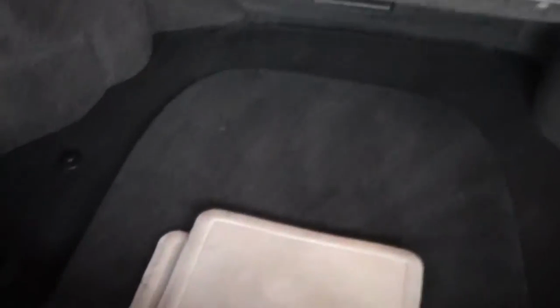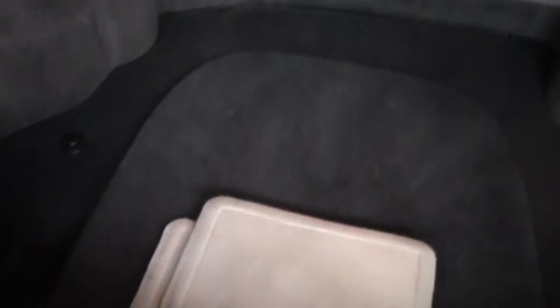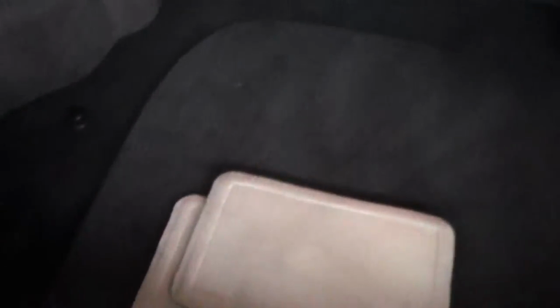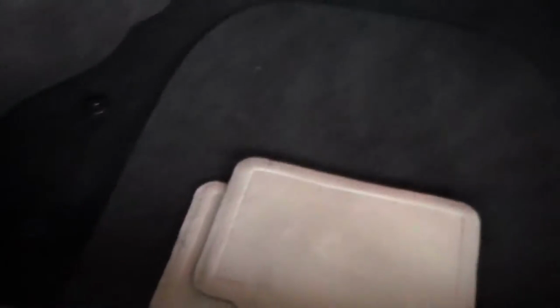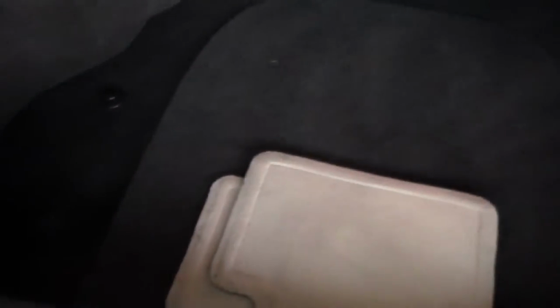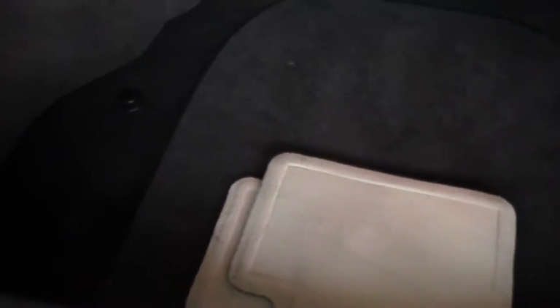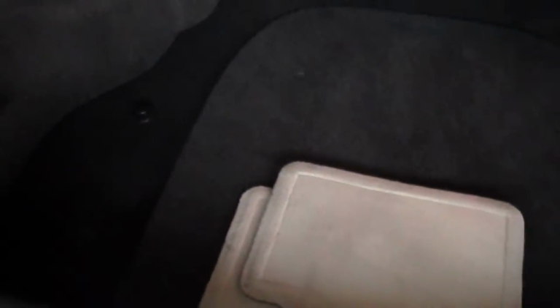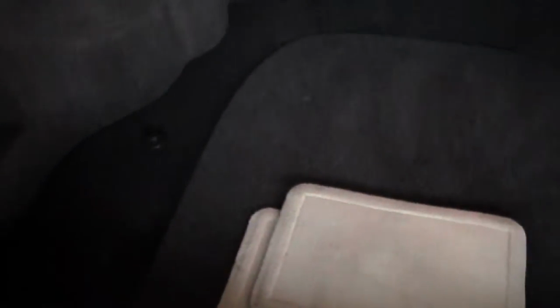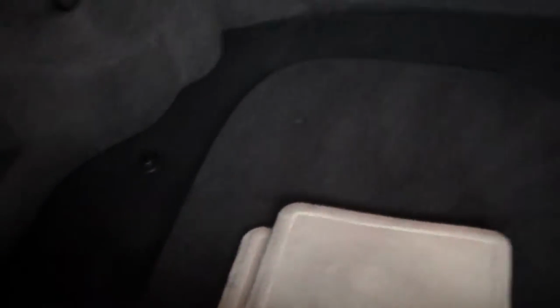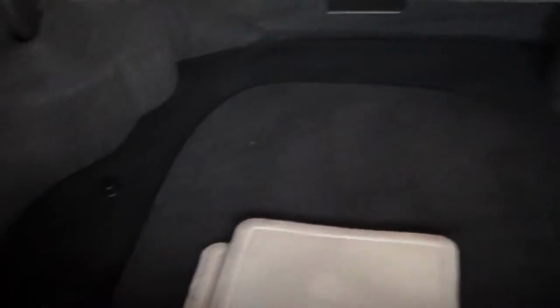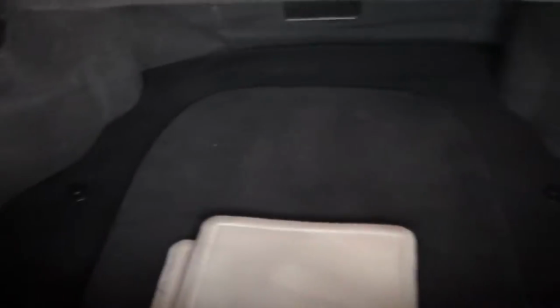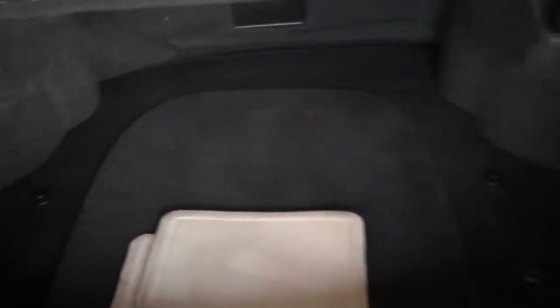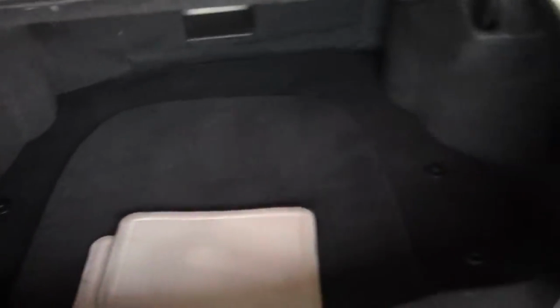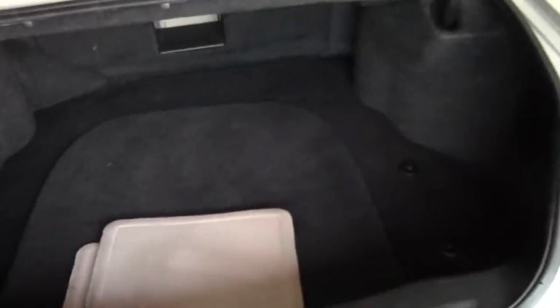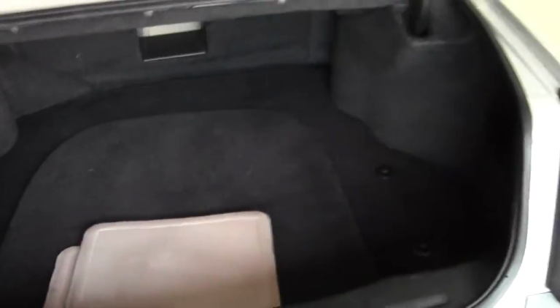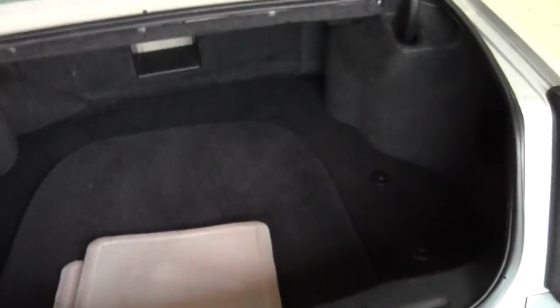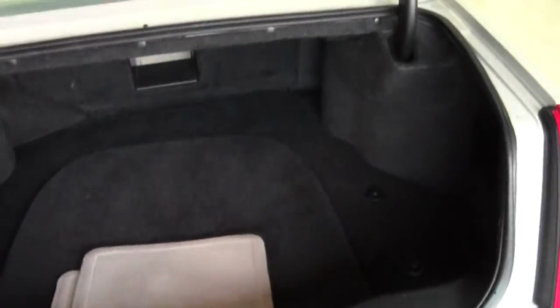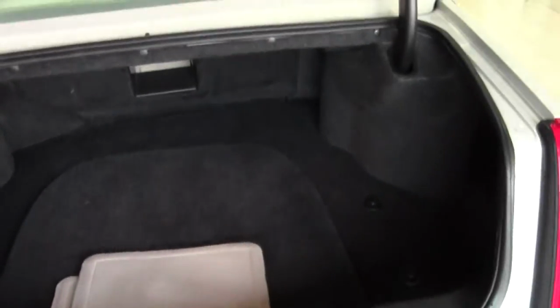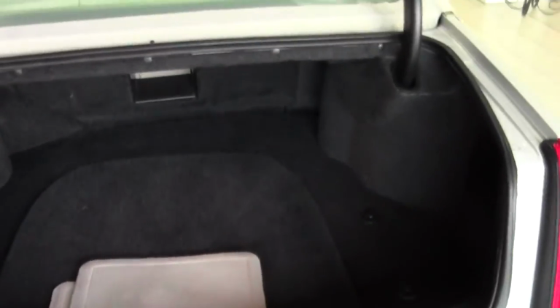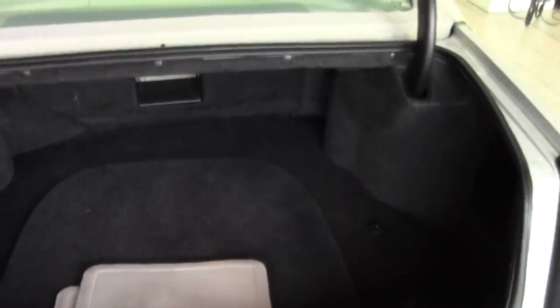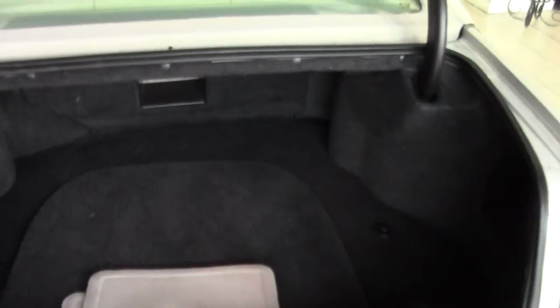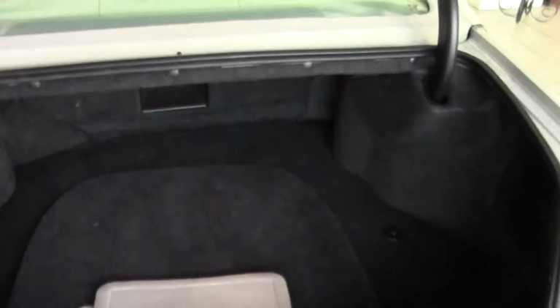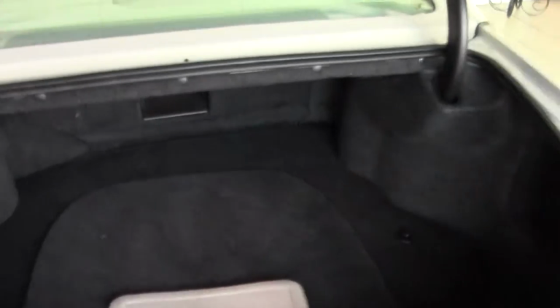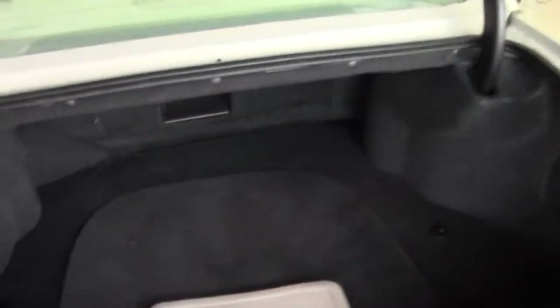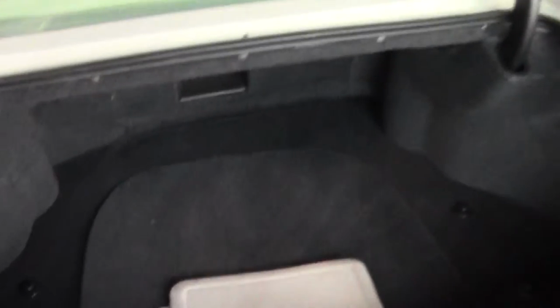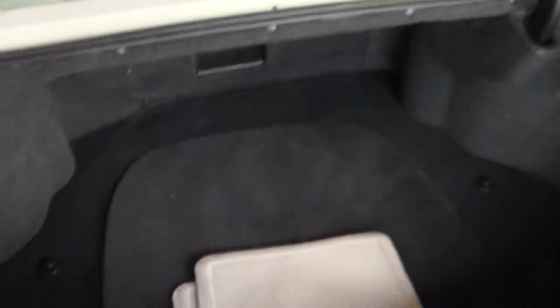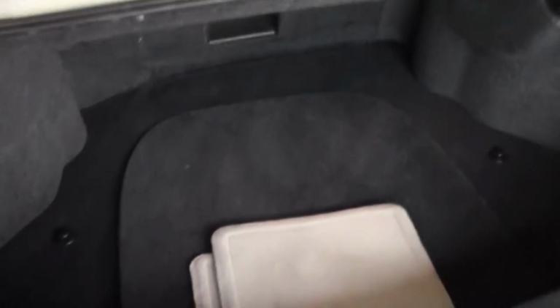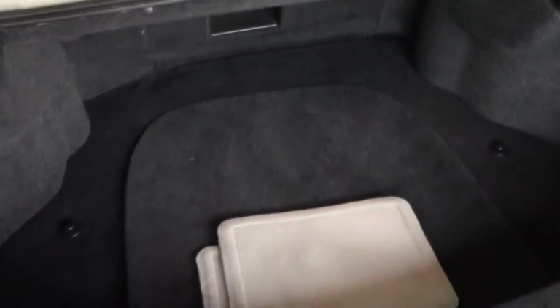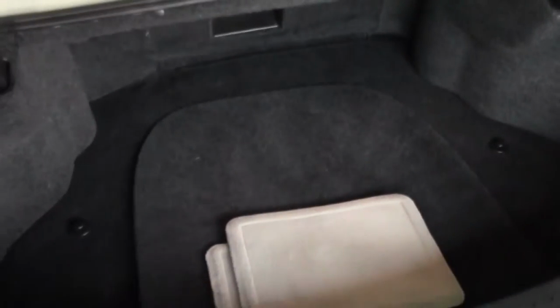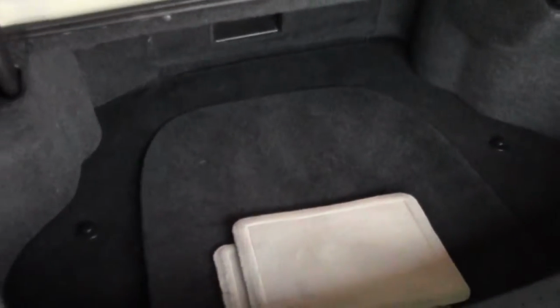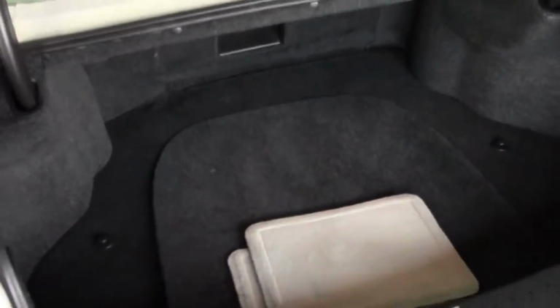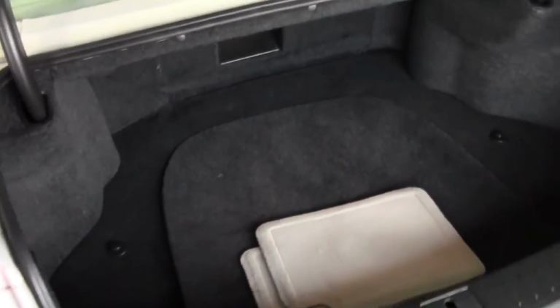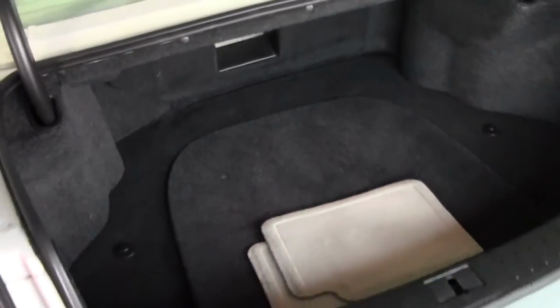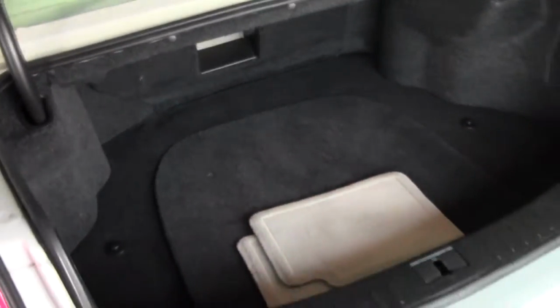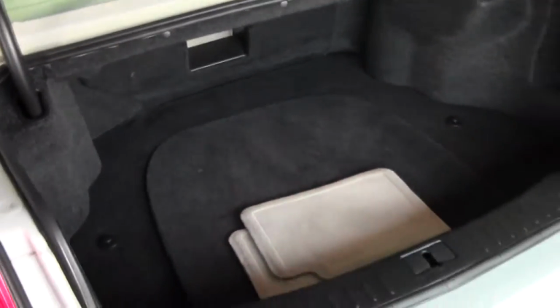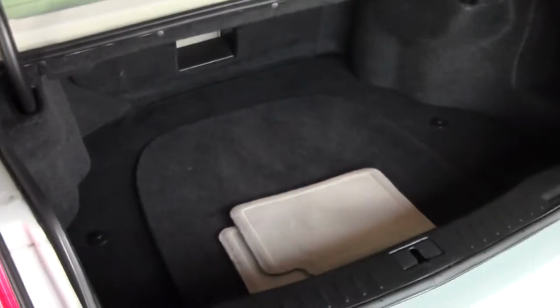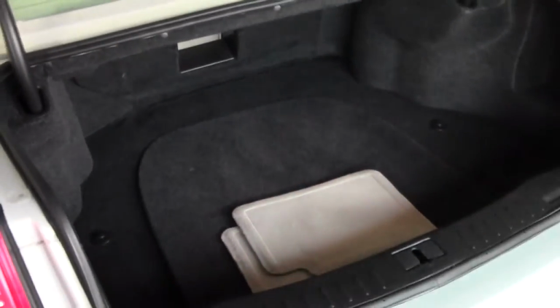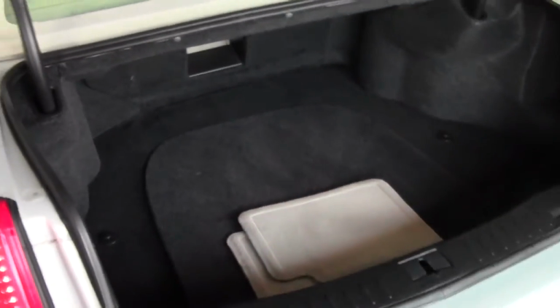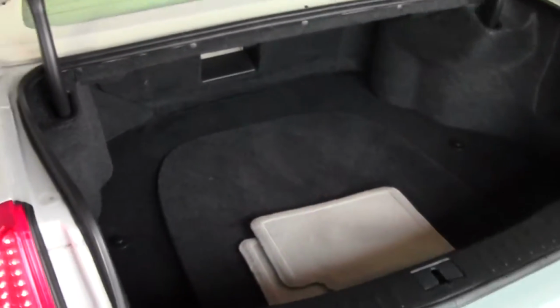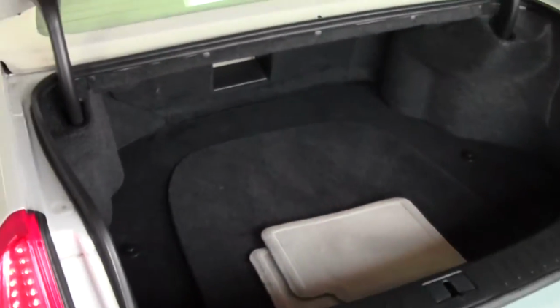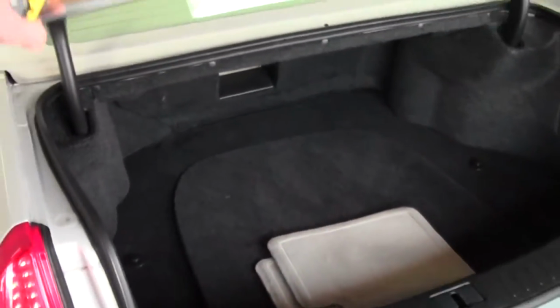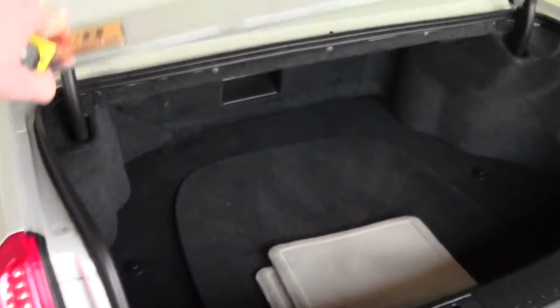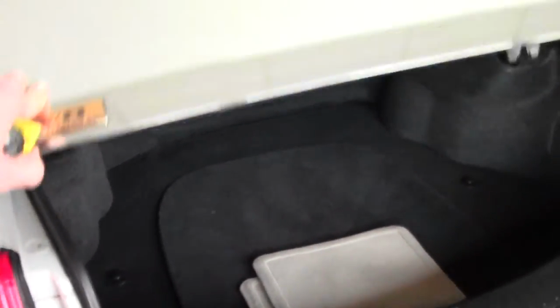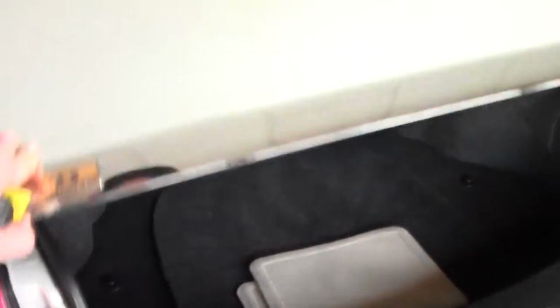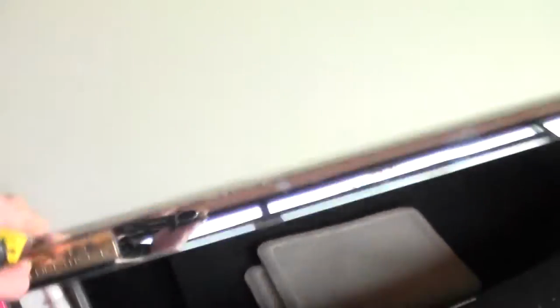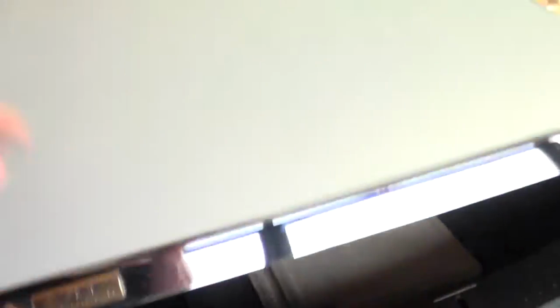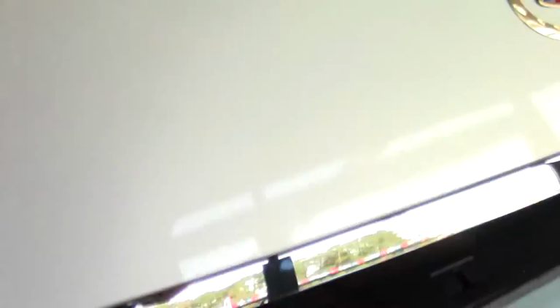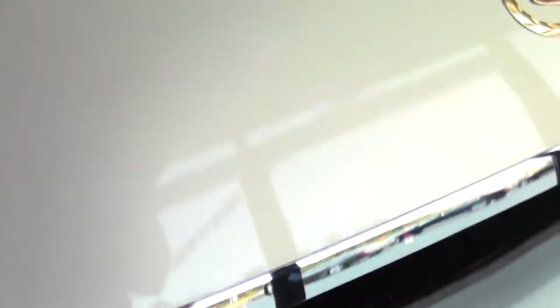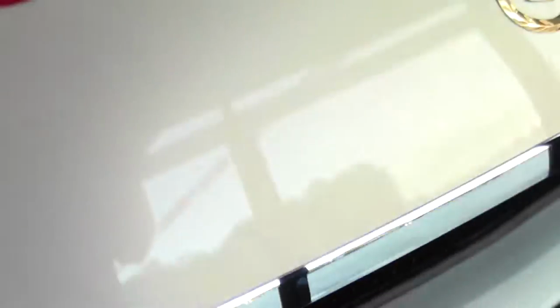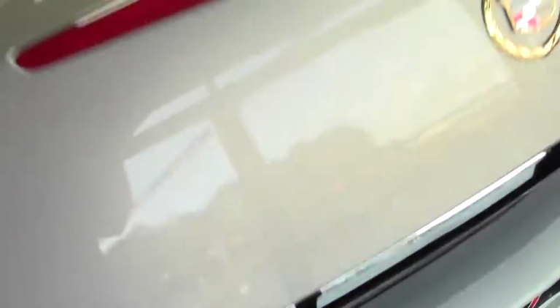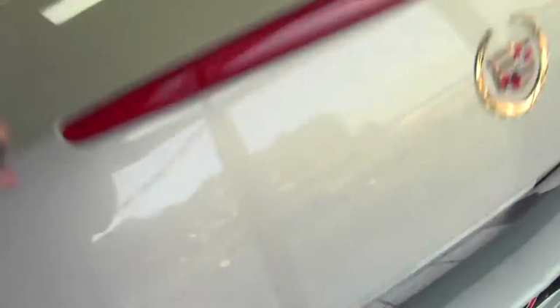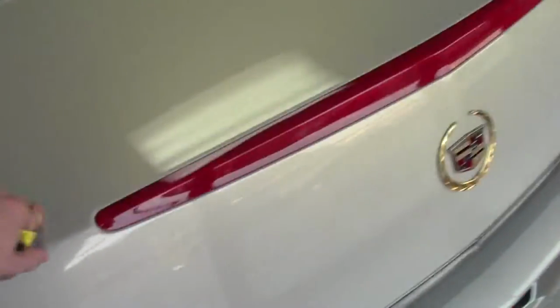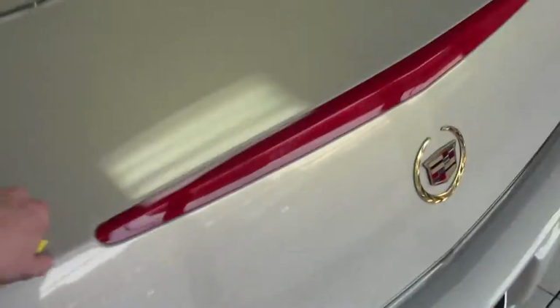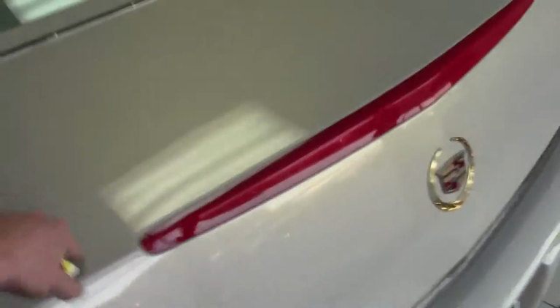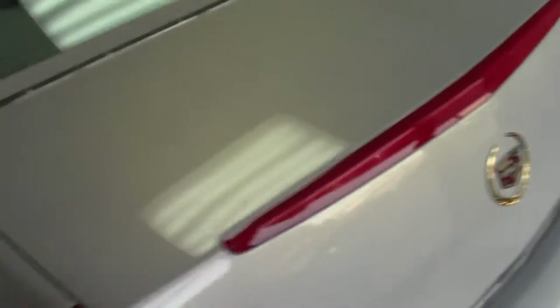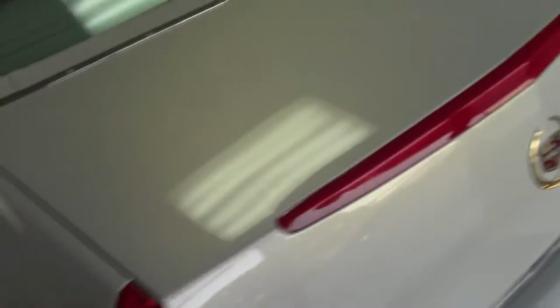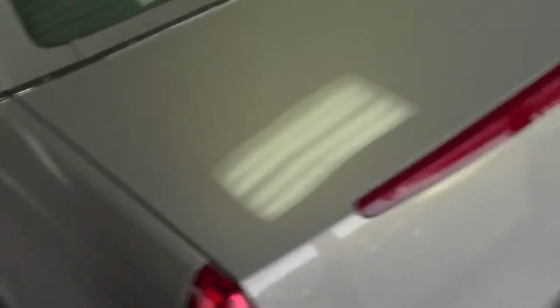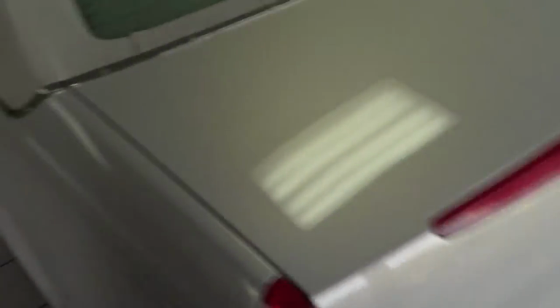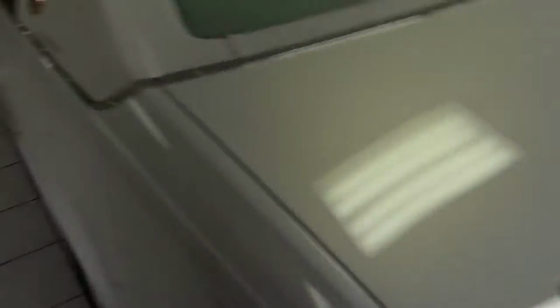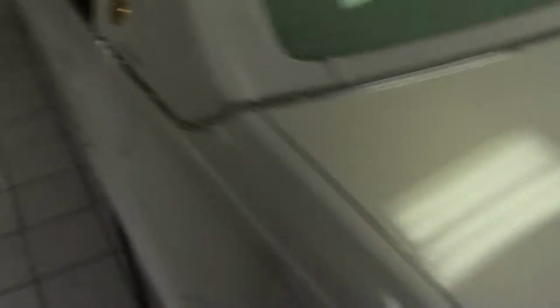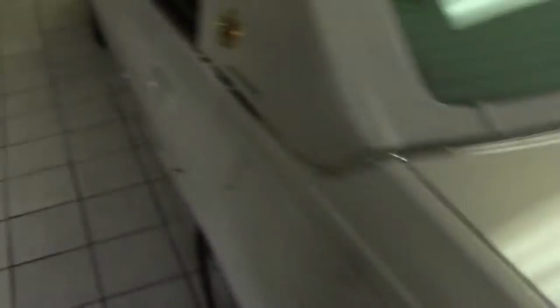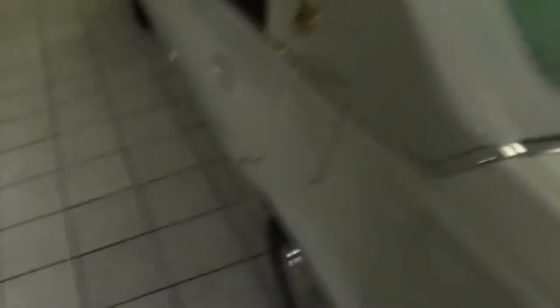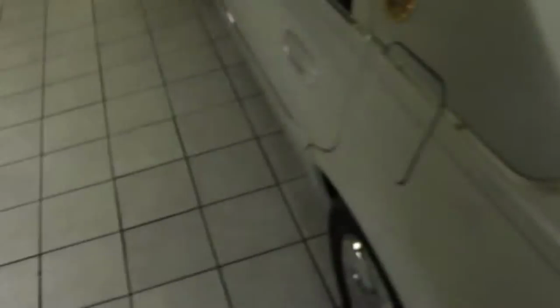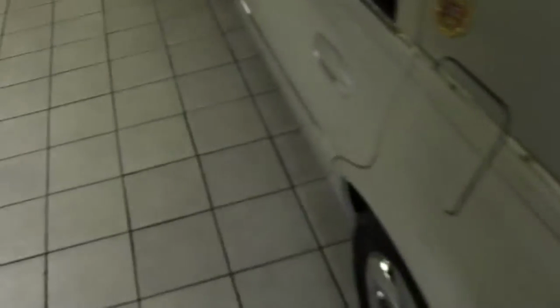Huge trunk with plenty of storage space, and rear factory mats.